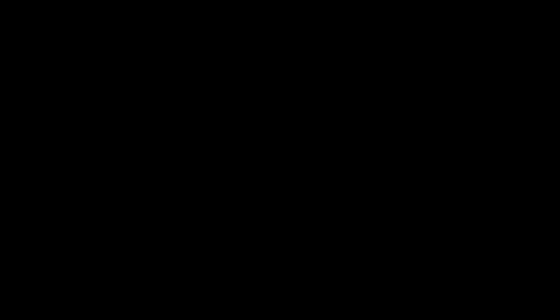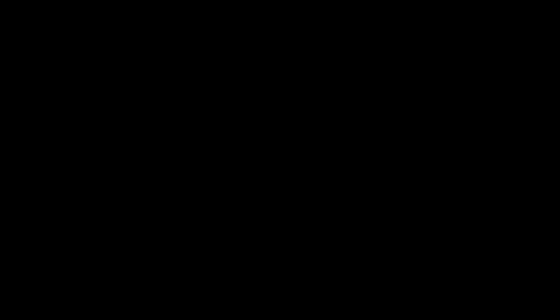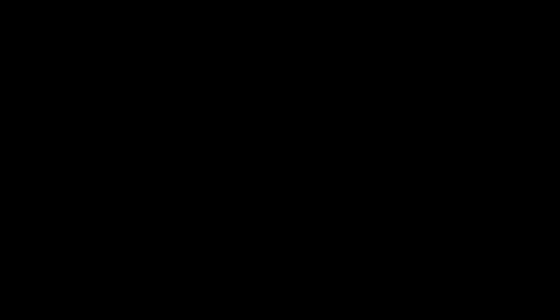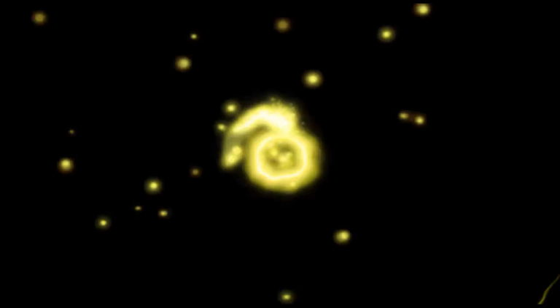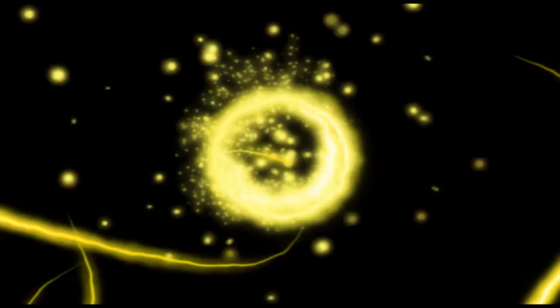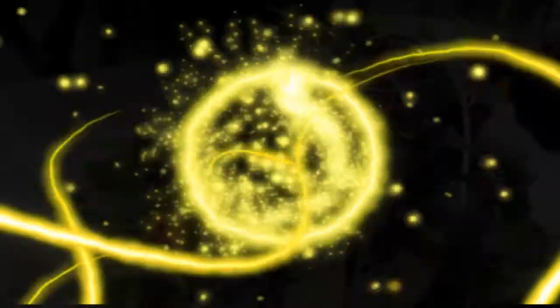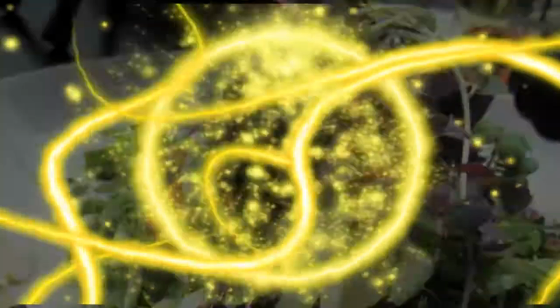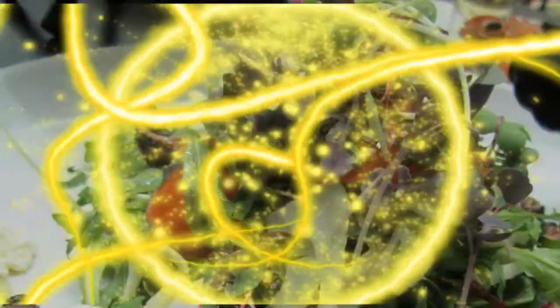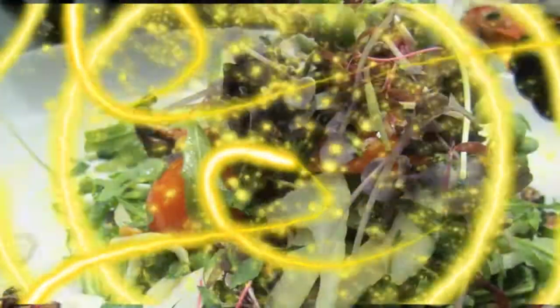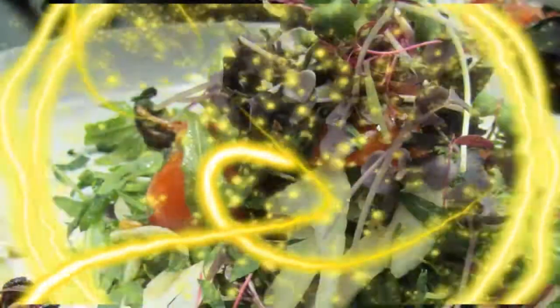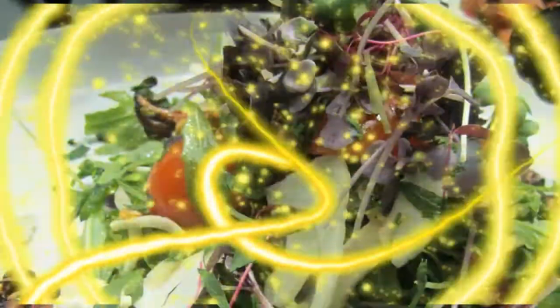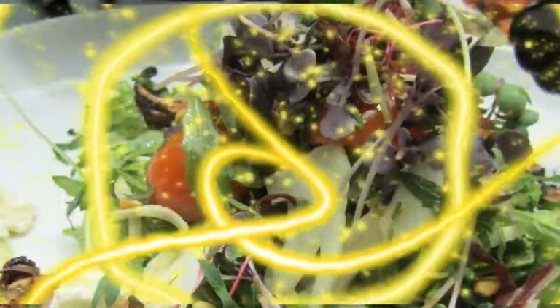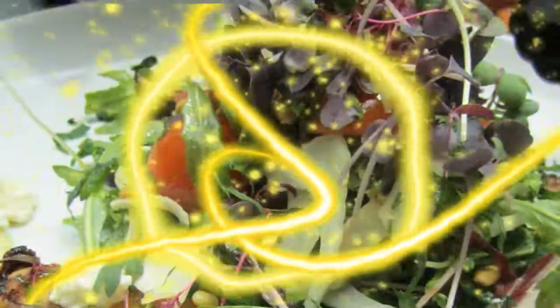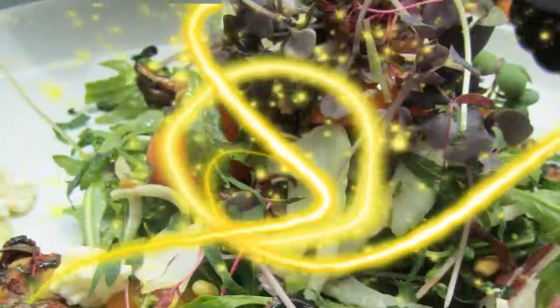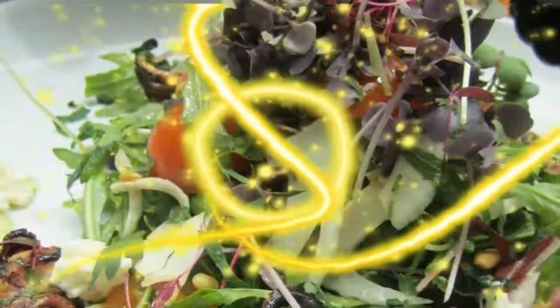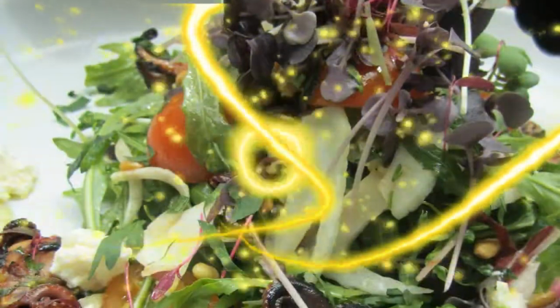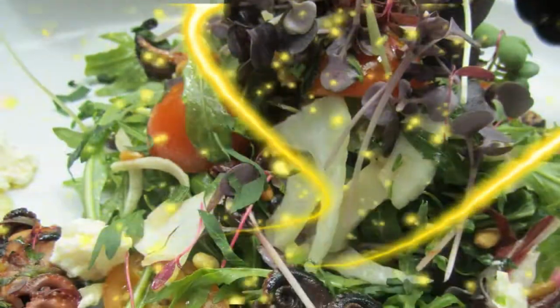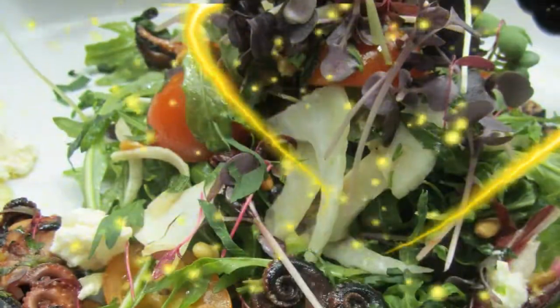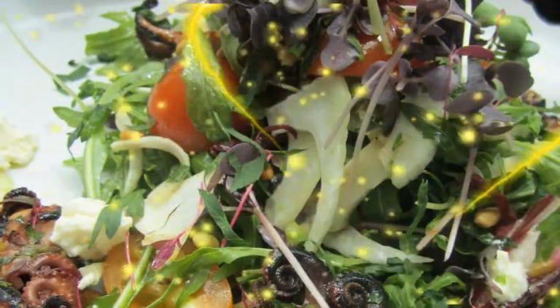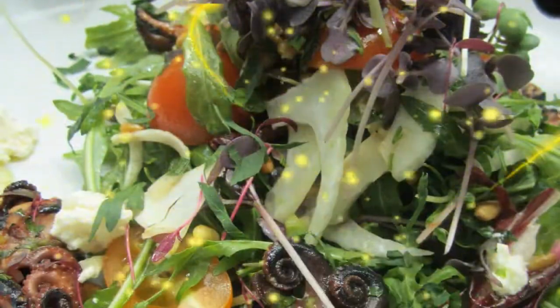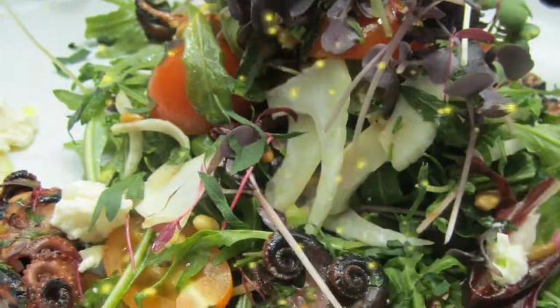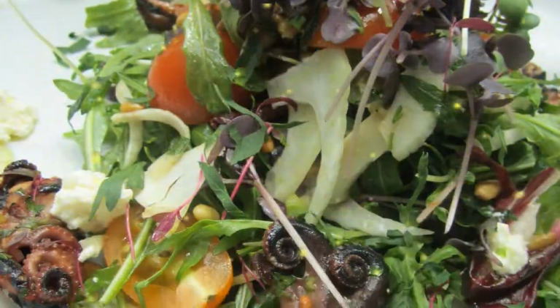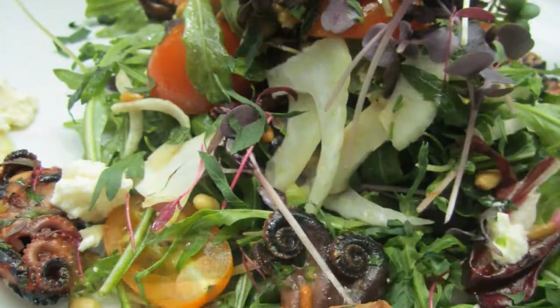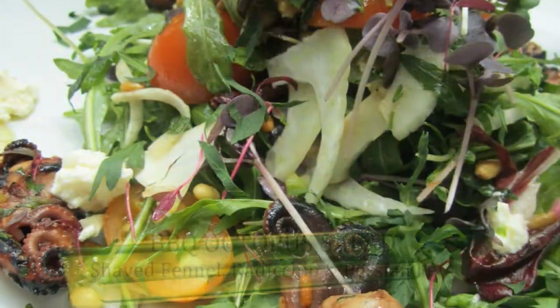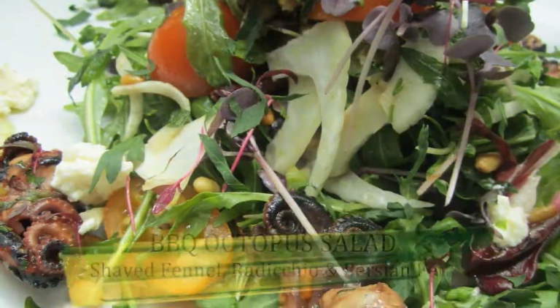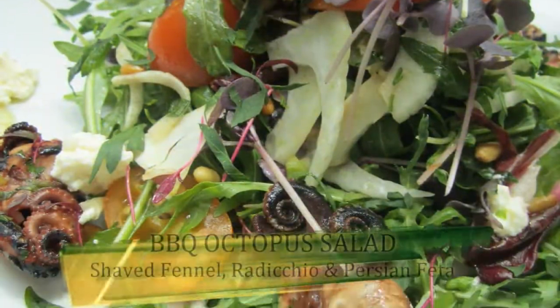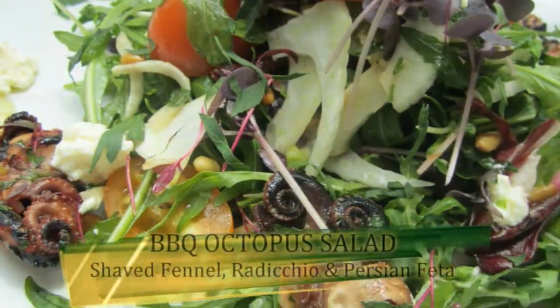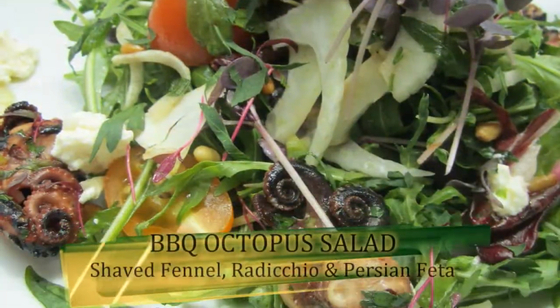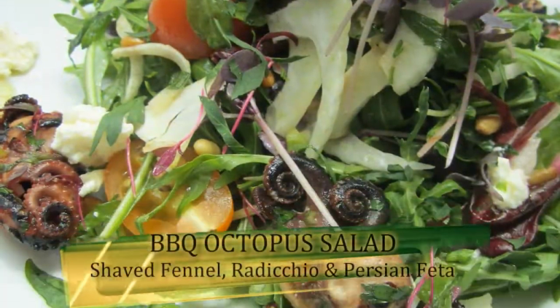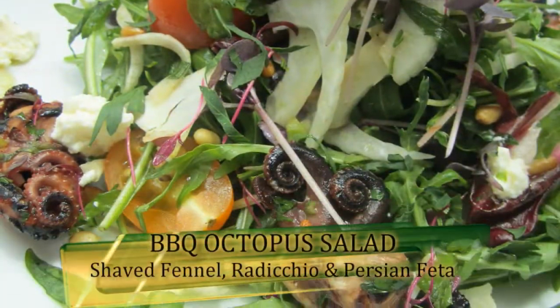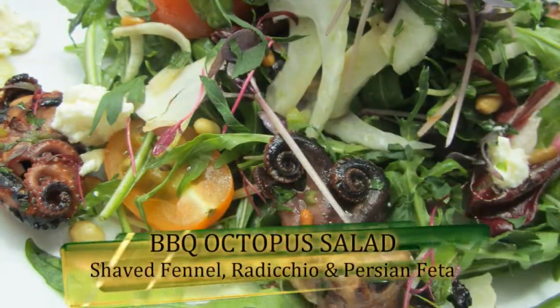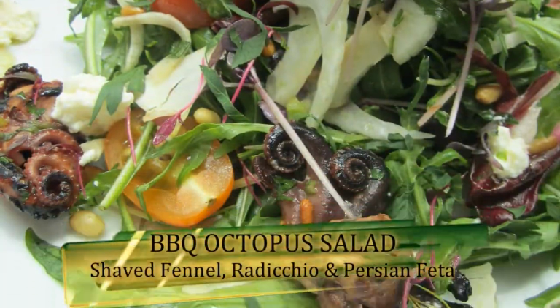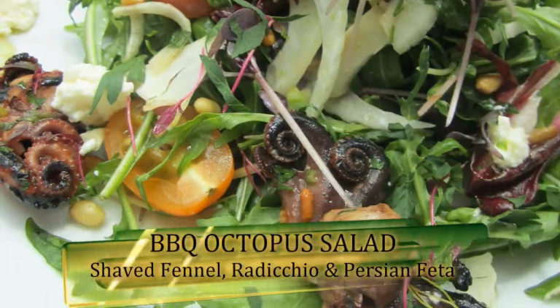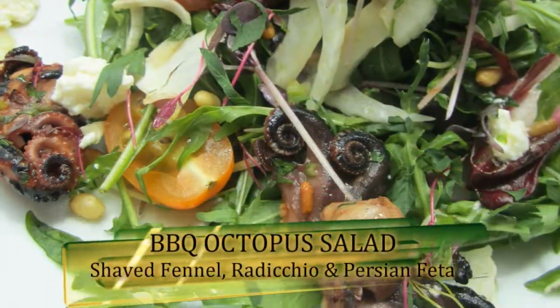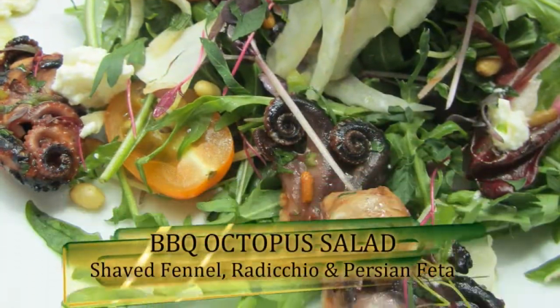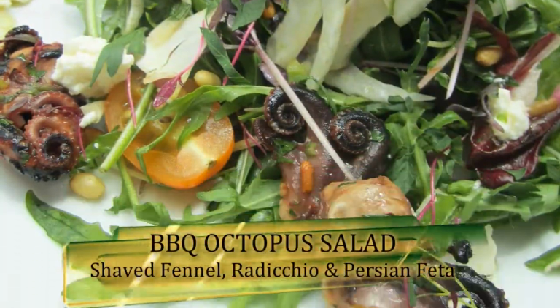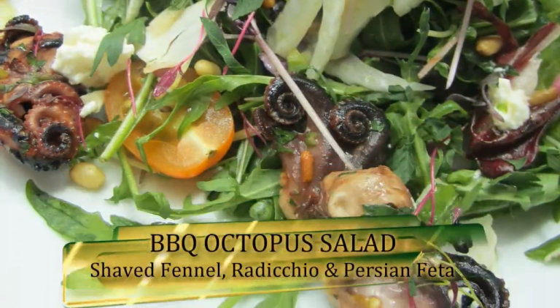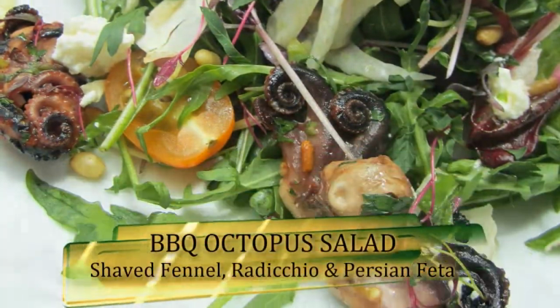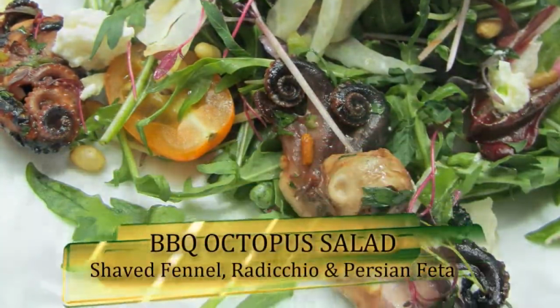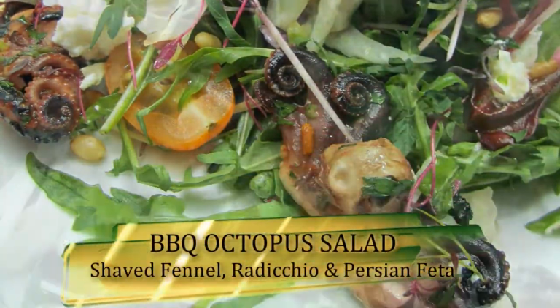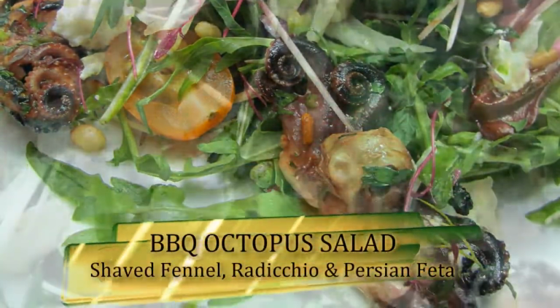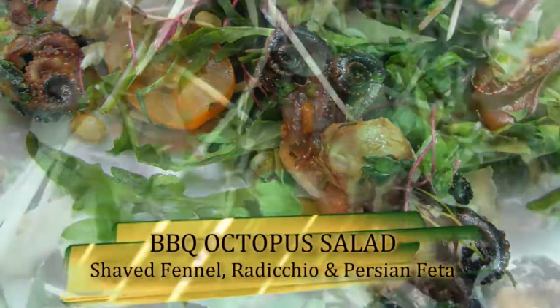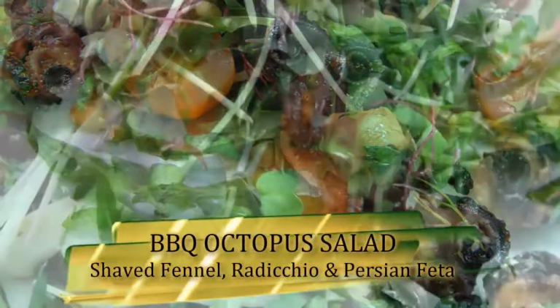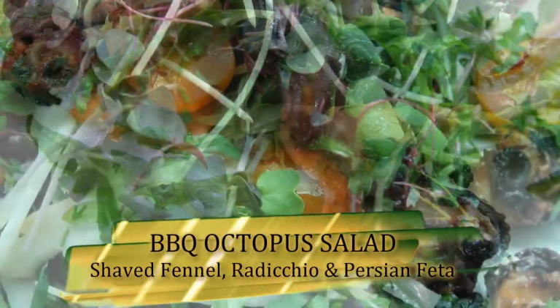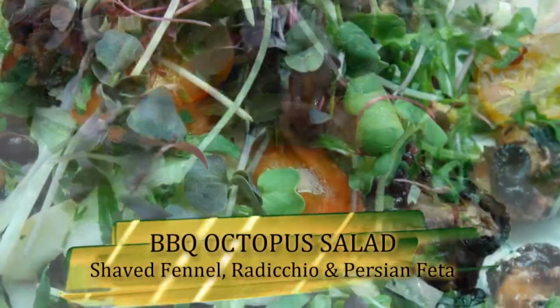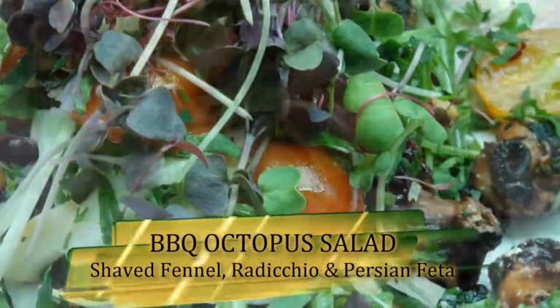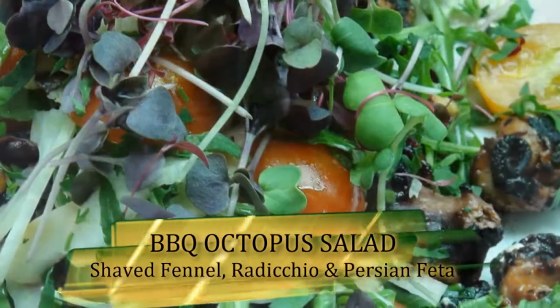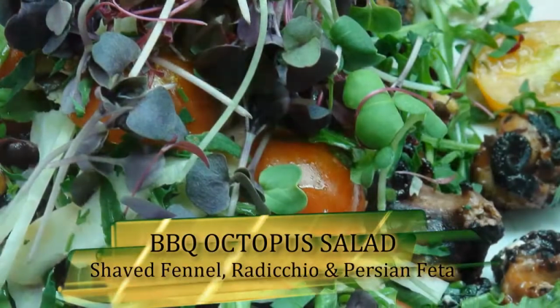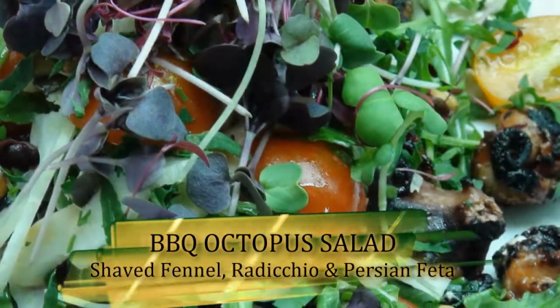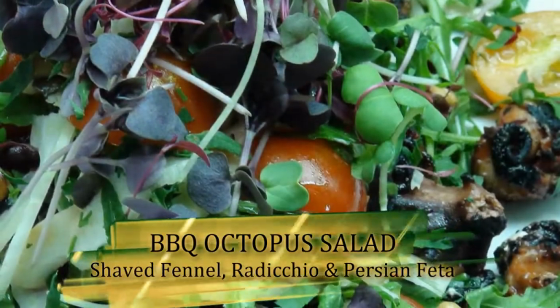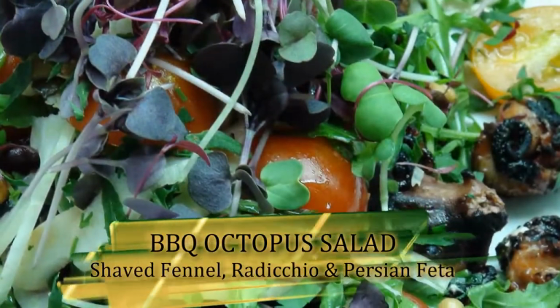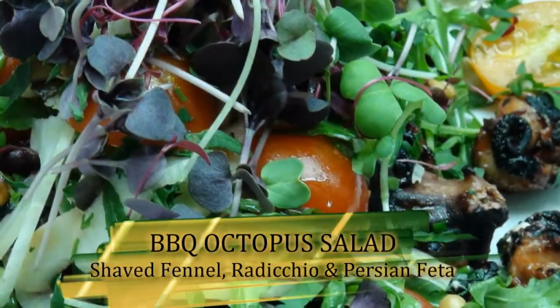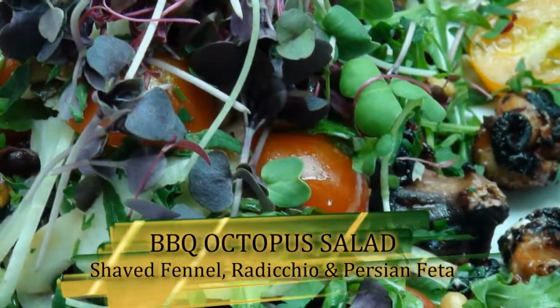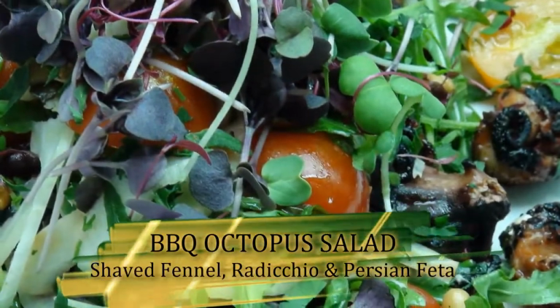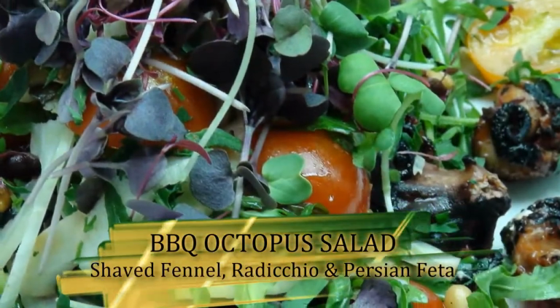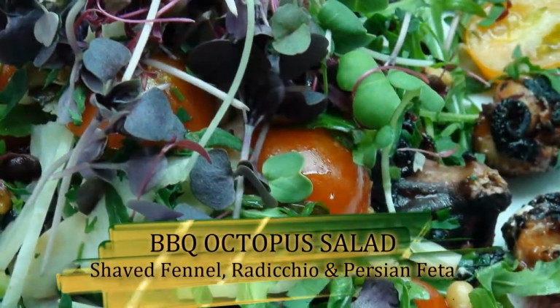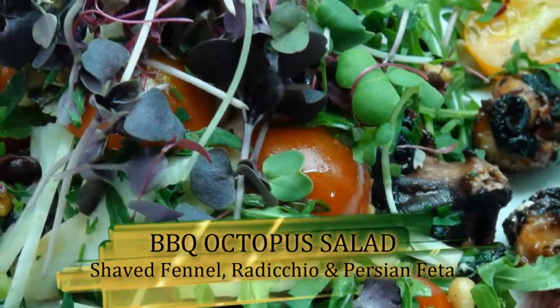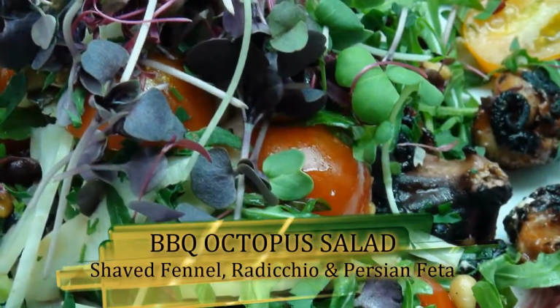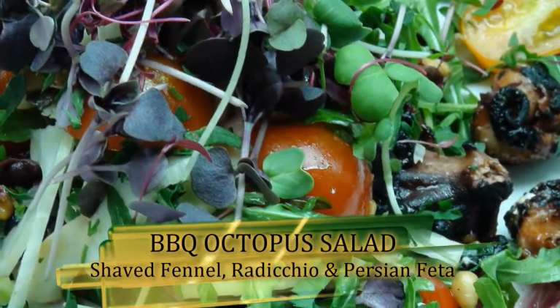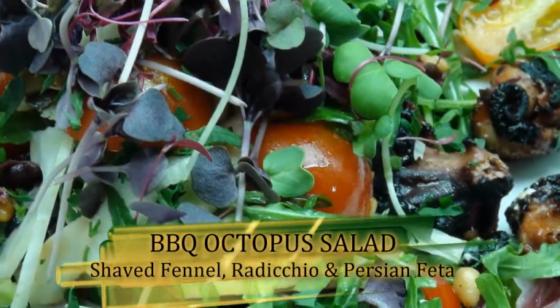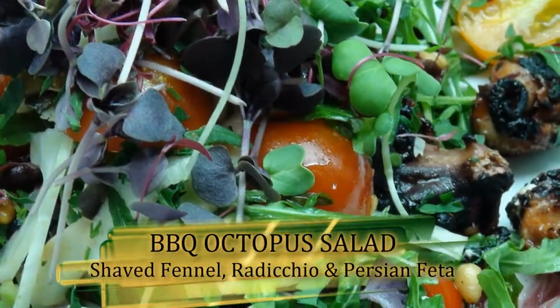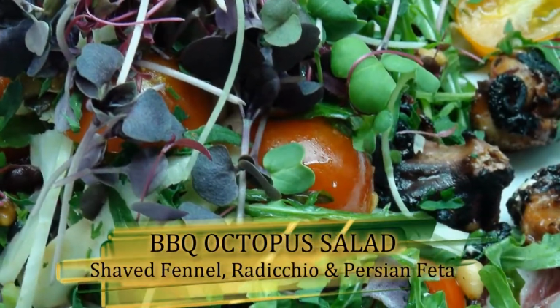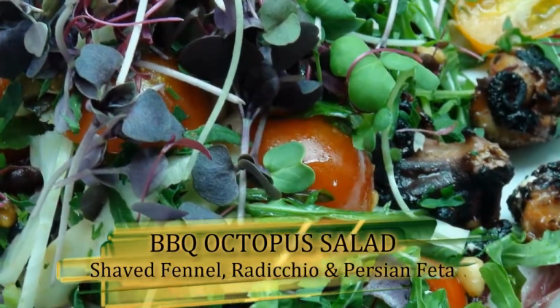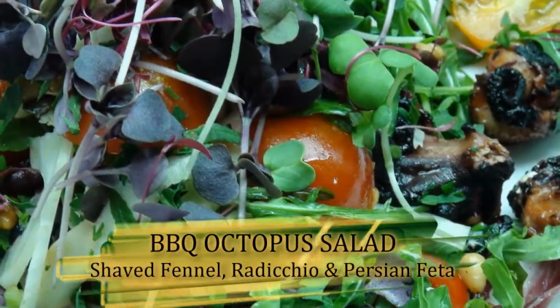Hey guys, my name is Helmut, that's Riyadh, and today we'll be doing for you a Greek style barbecue baby octopus salad.